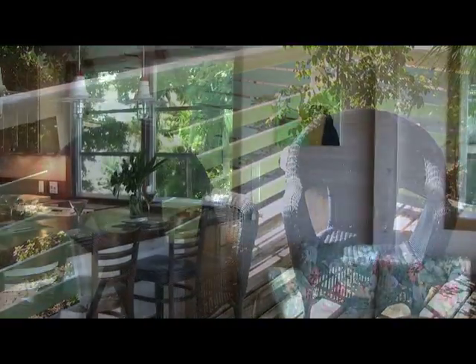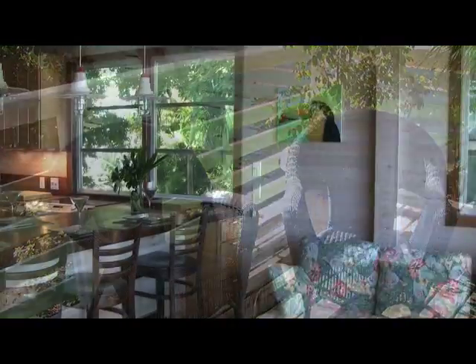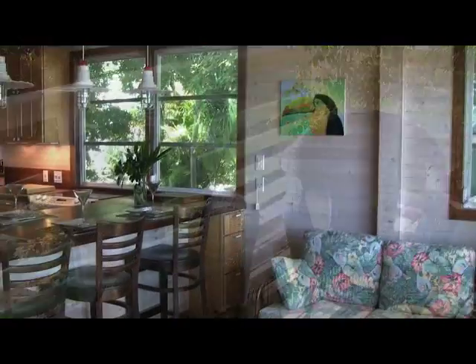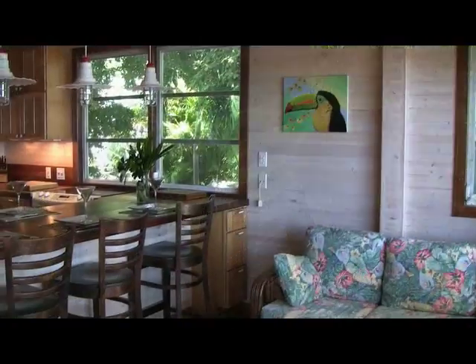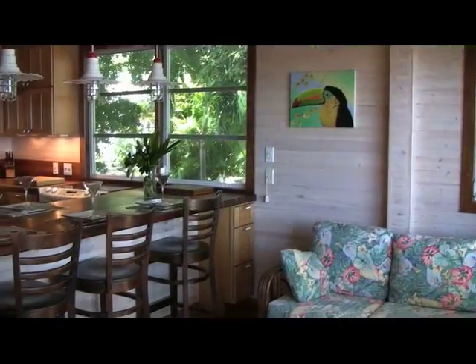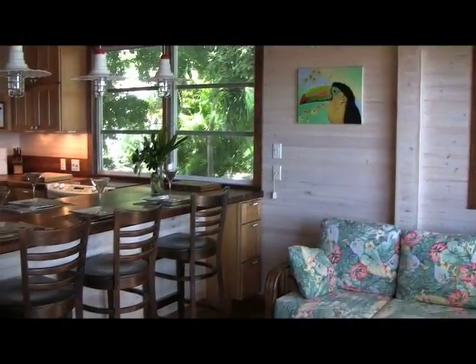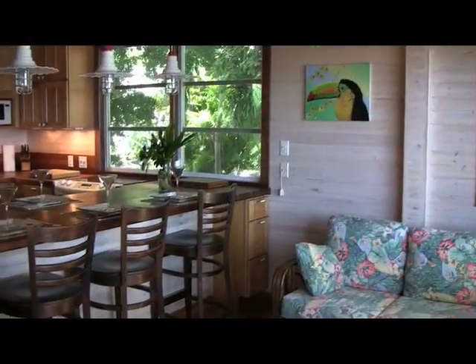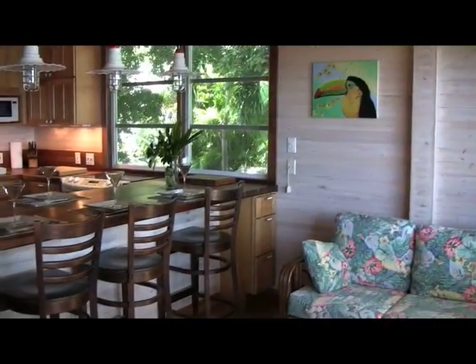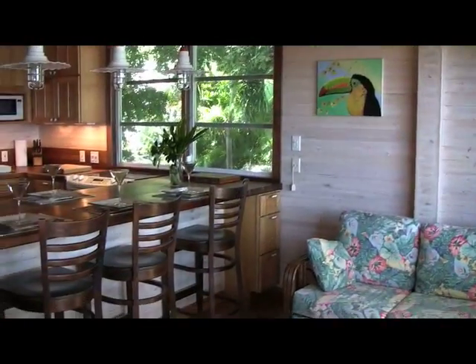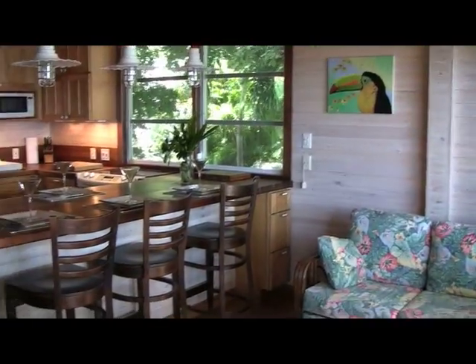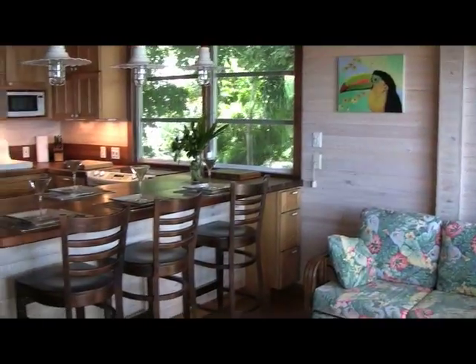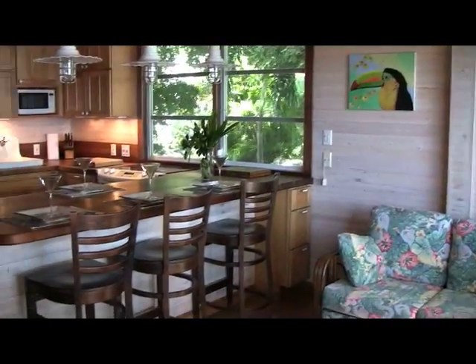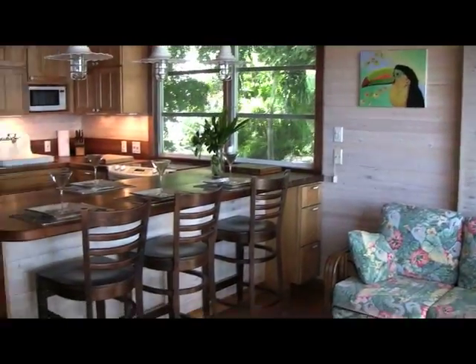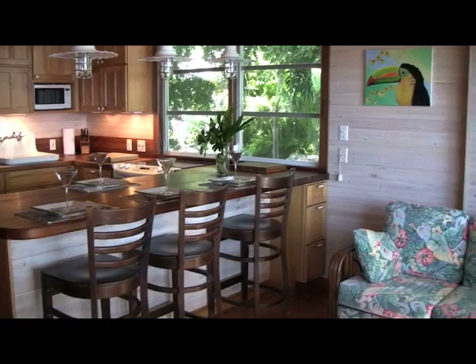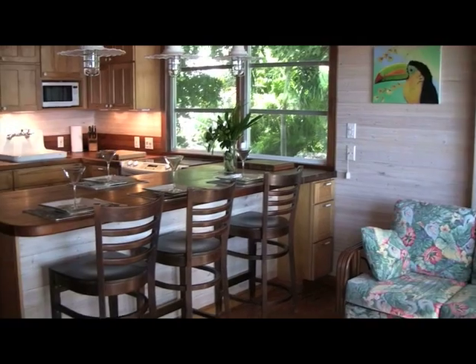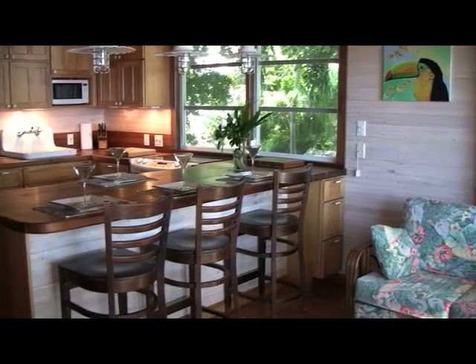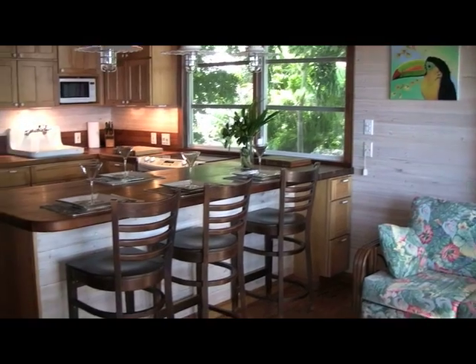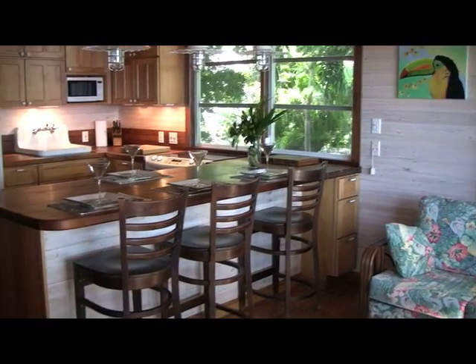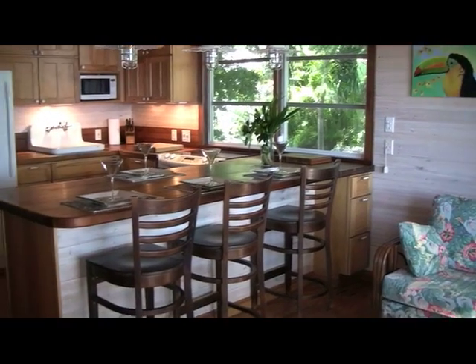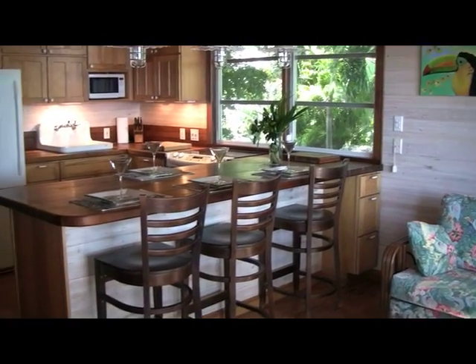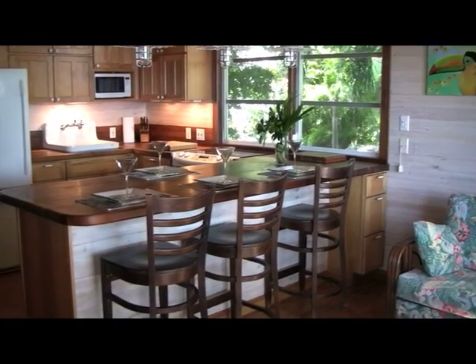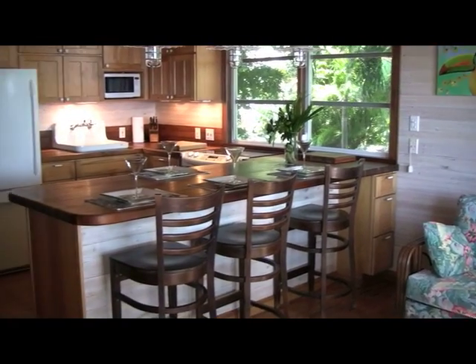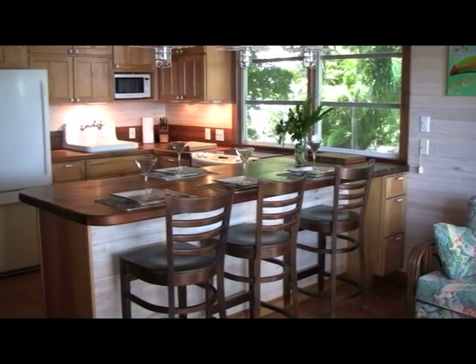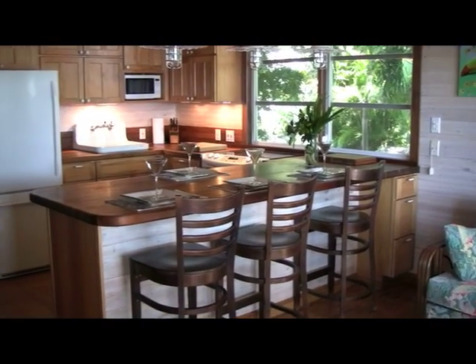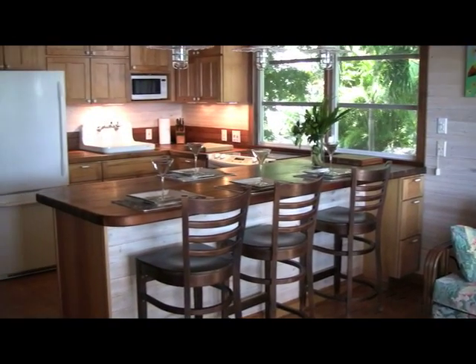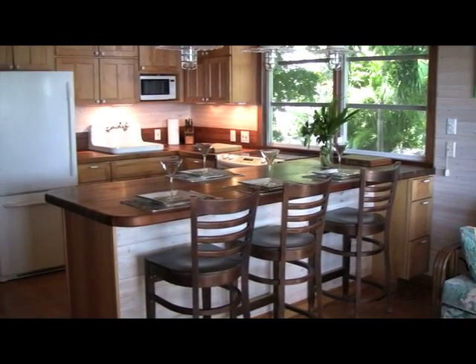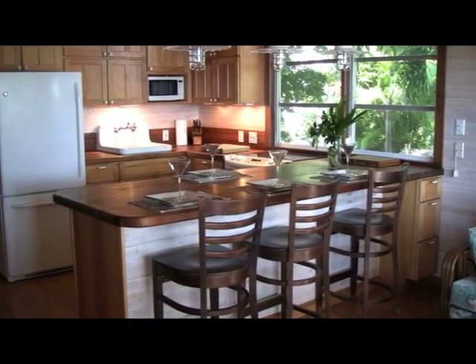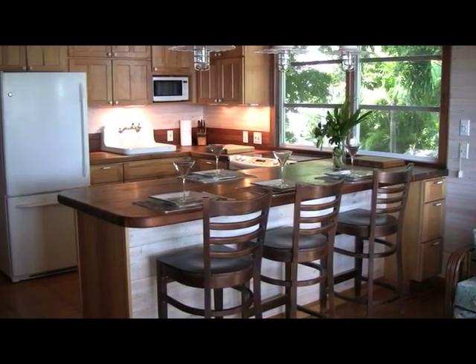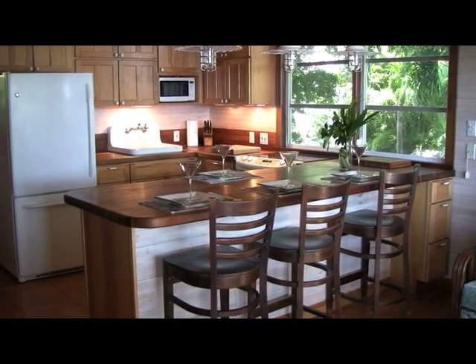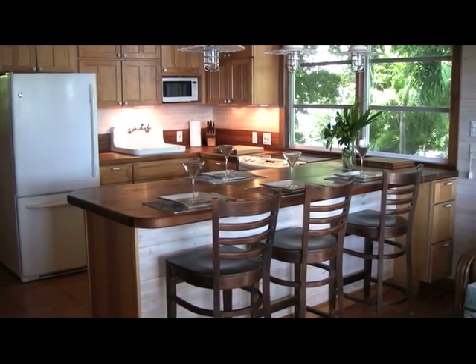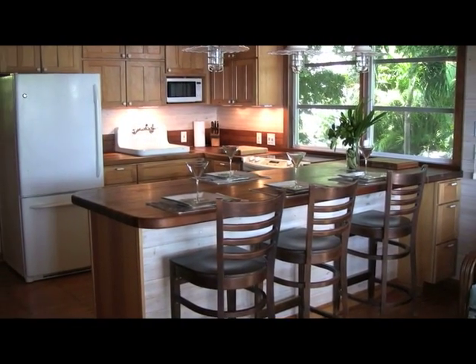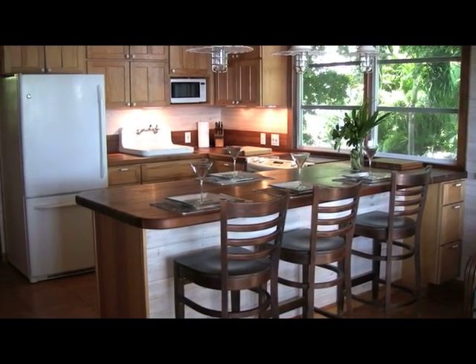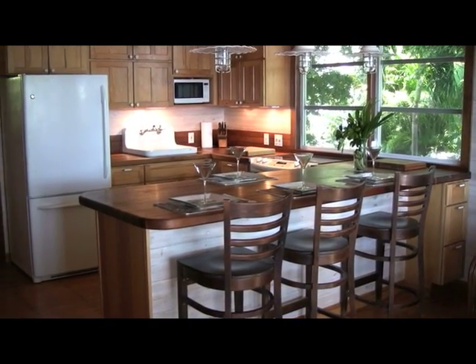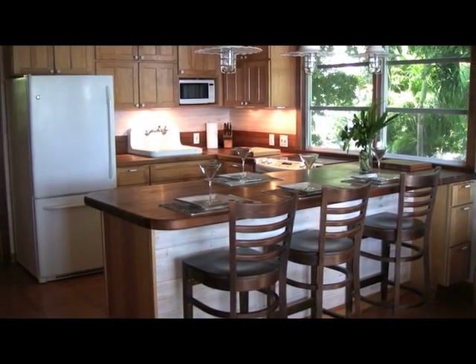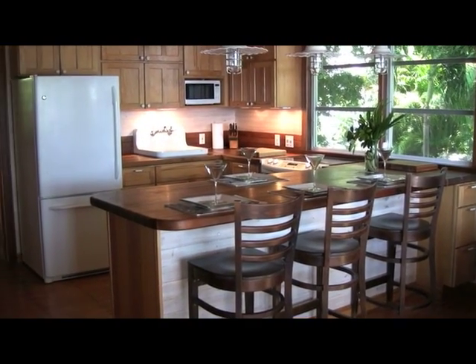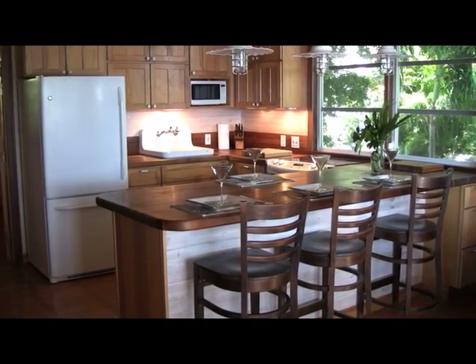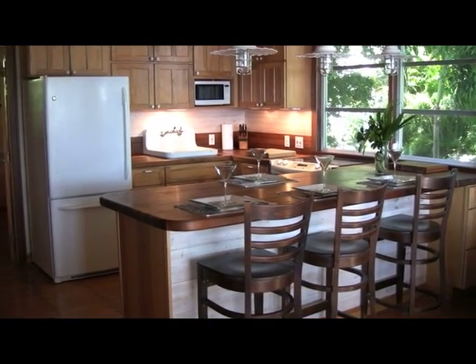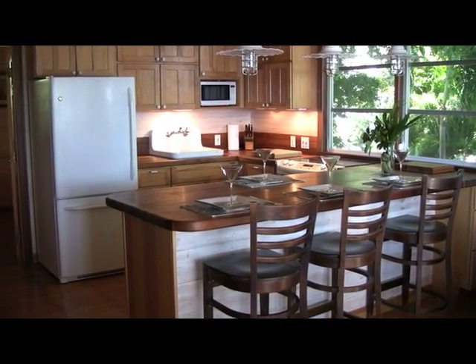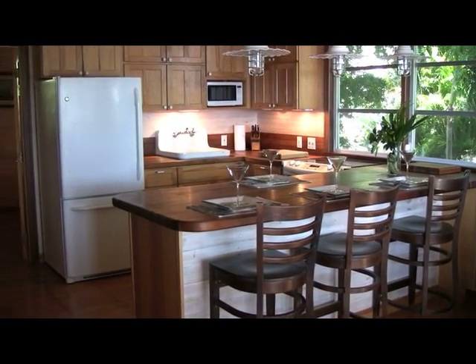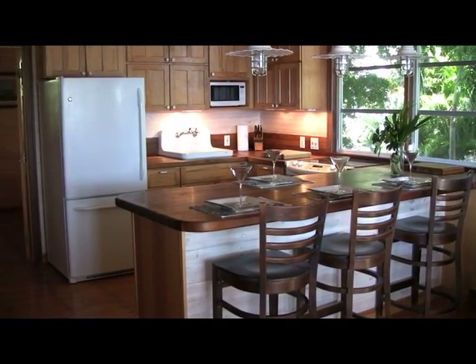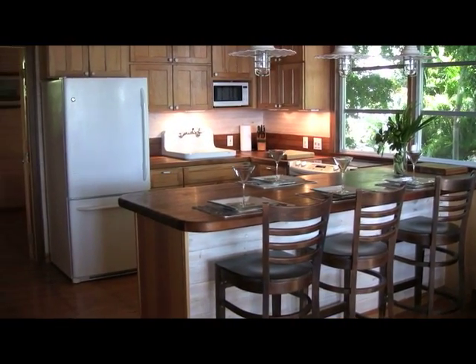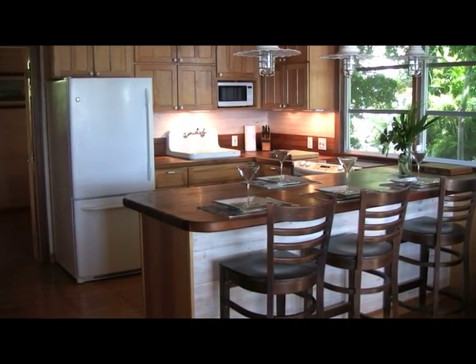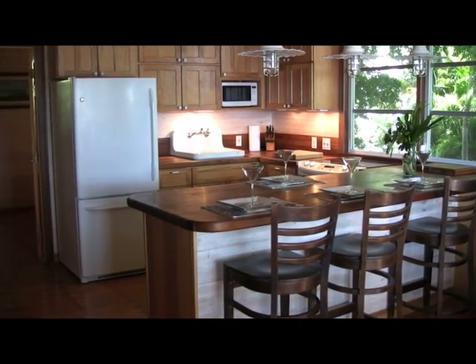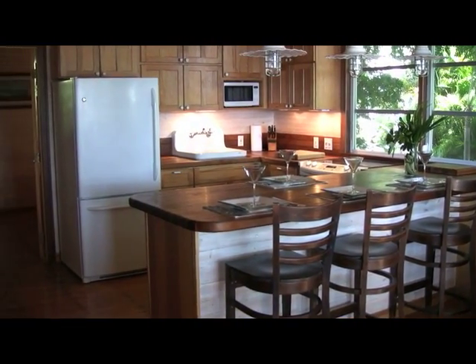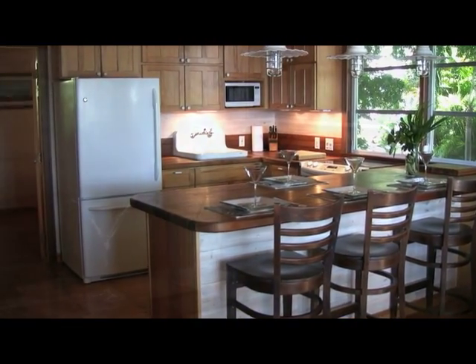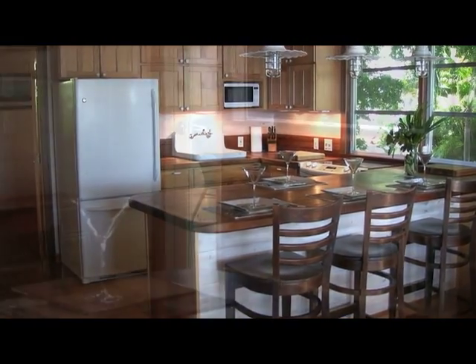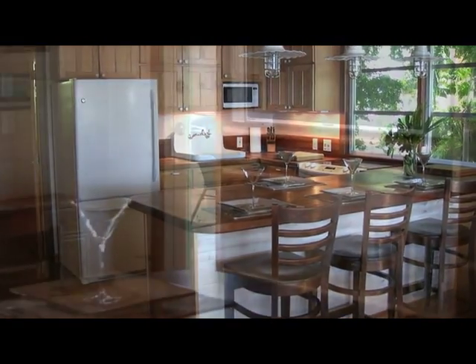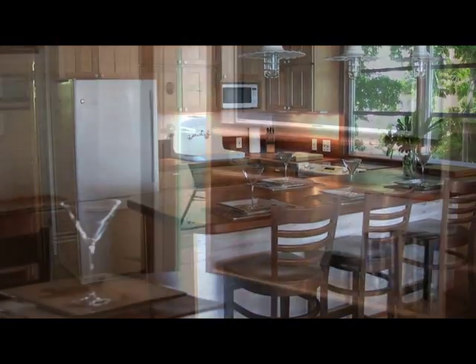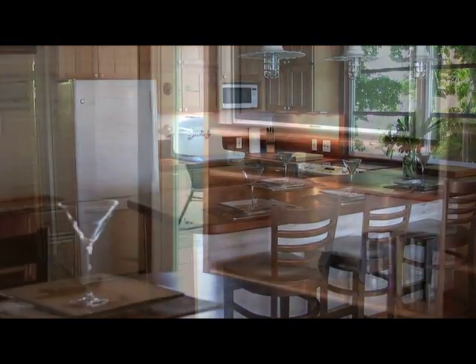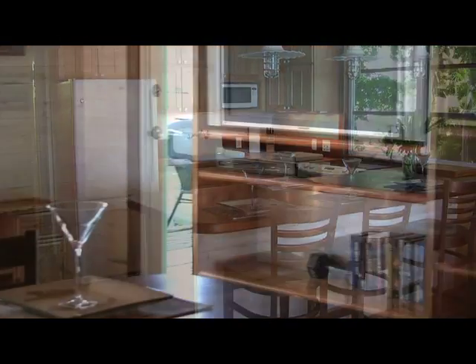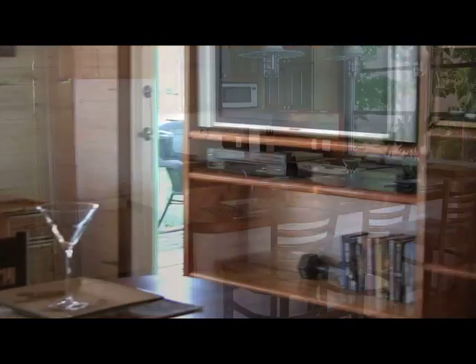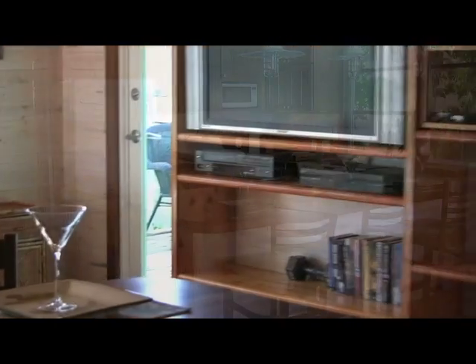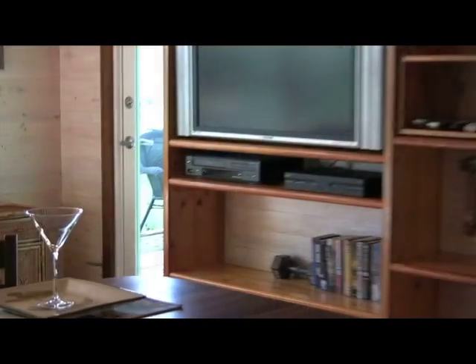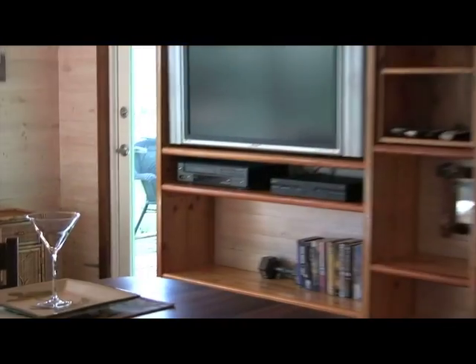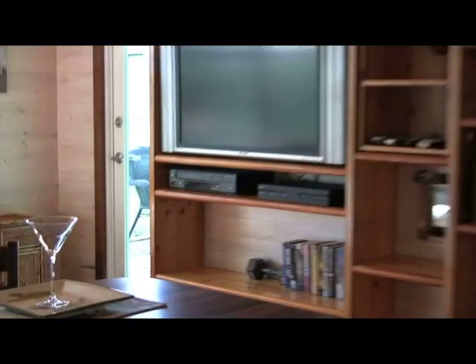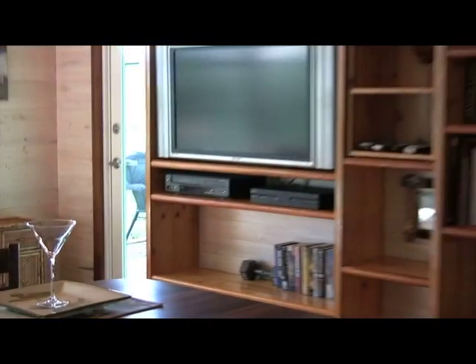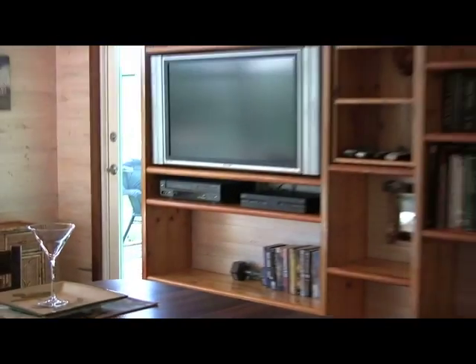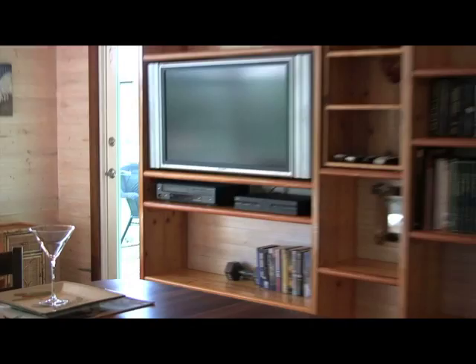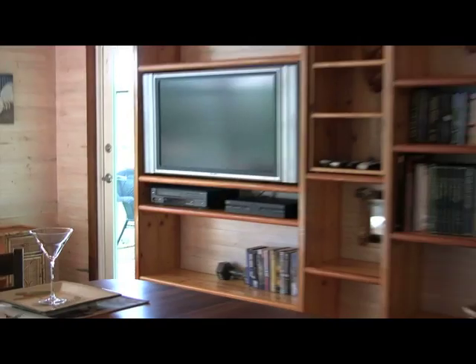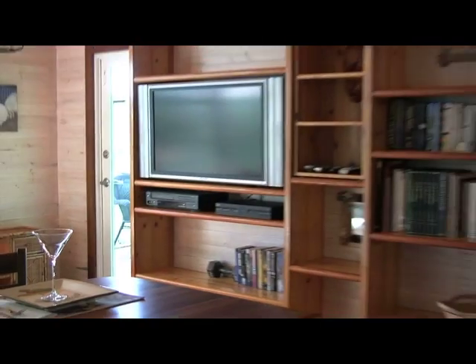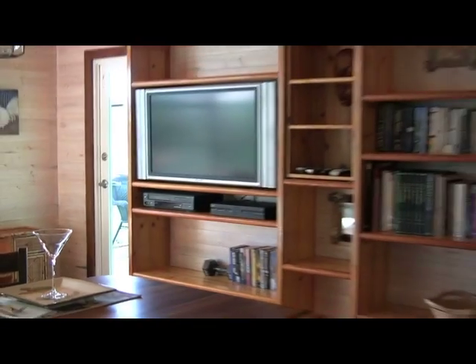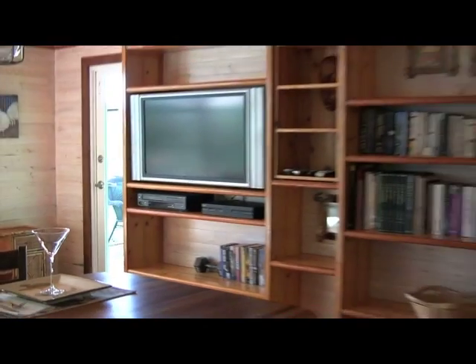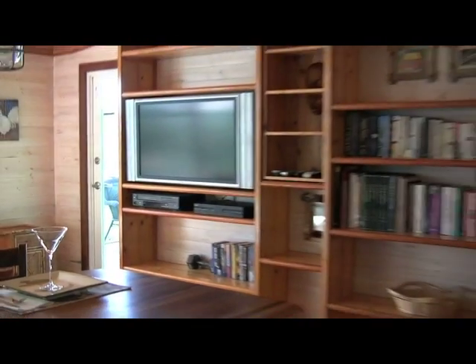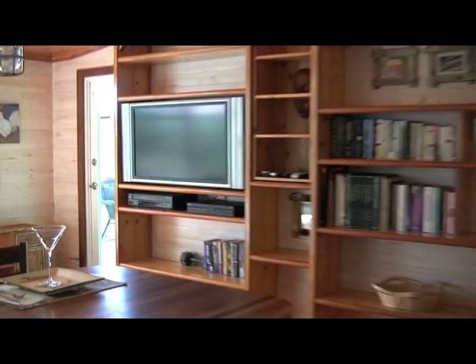Inside is a living room and kitchen. We have a nice entertainment center there with a flat screen TV.